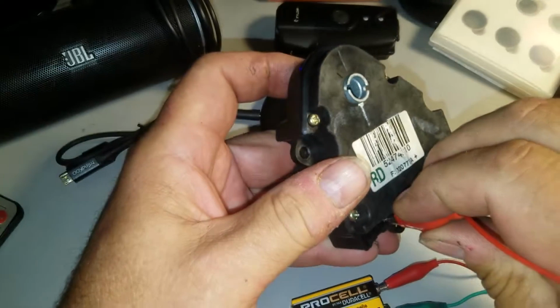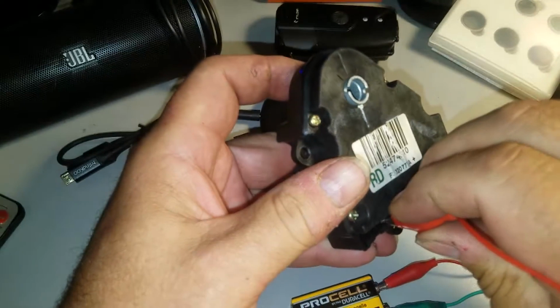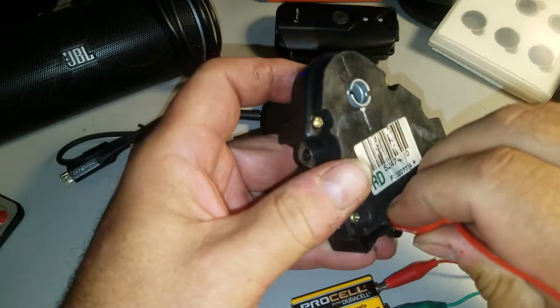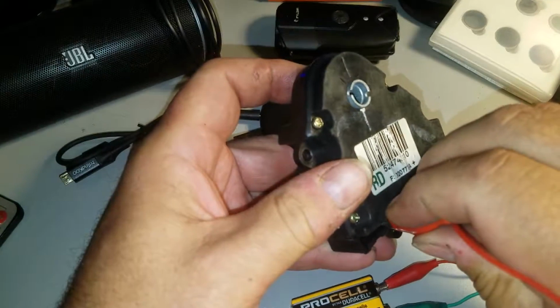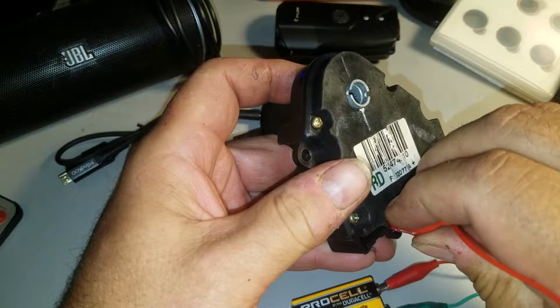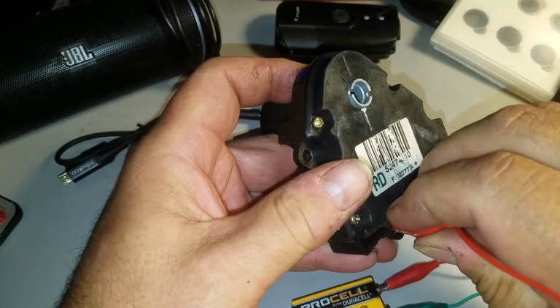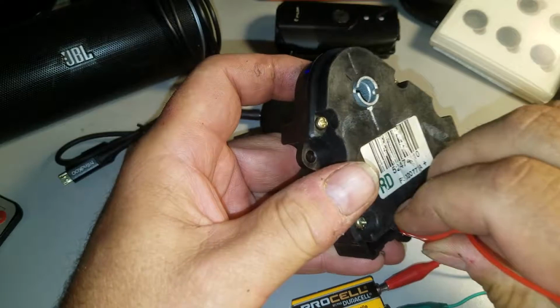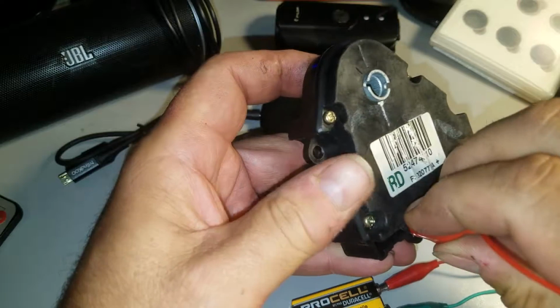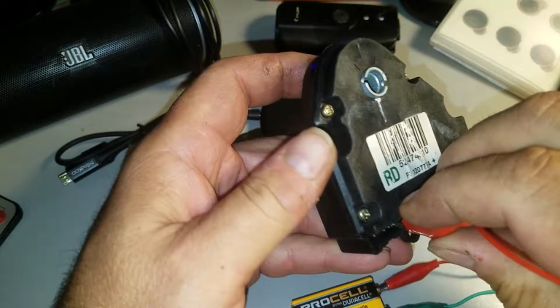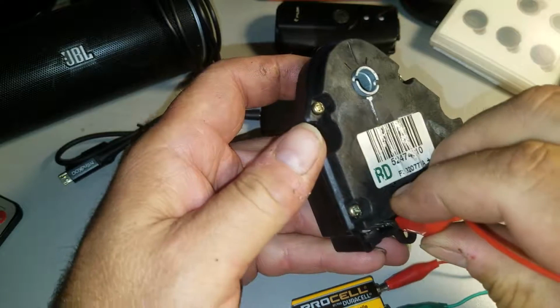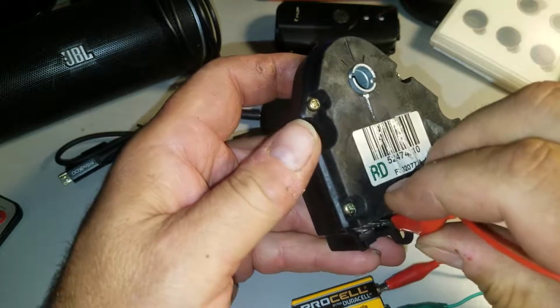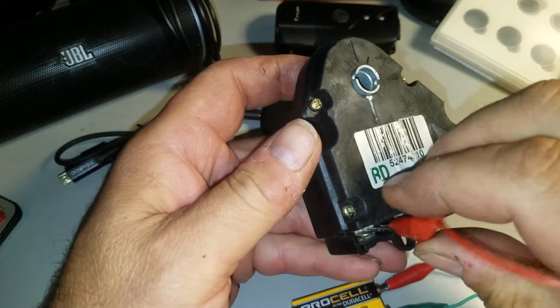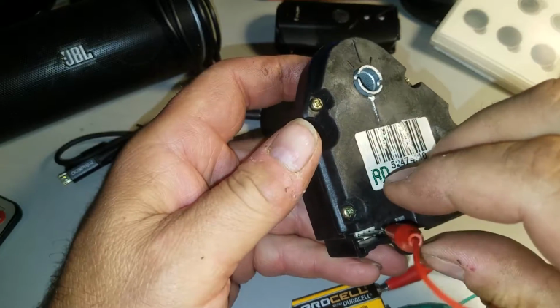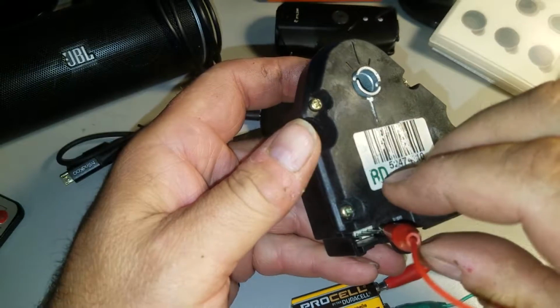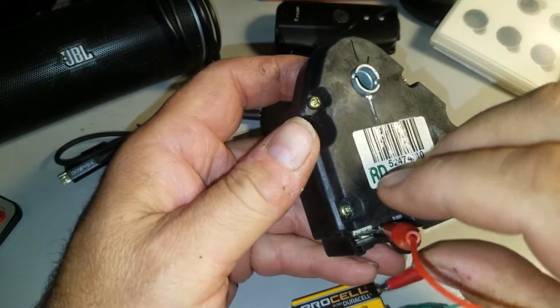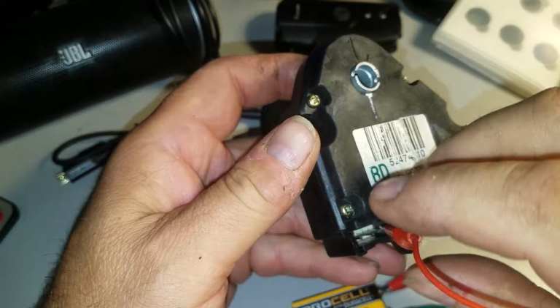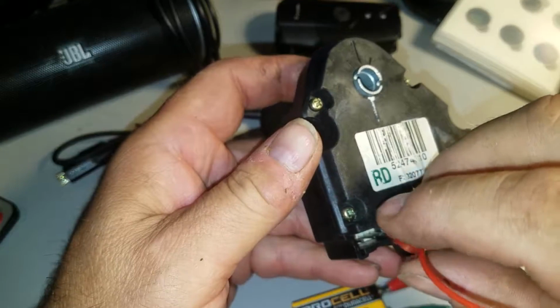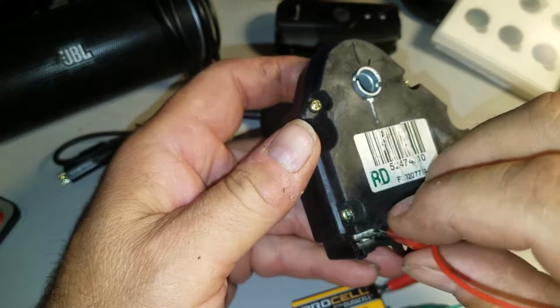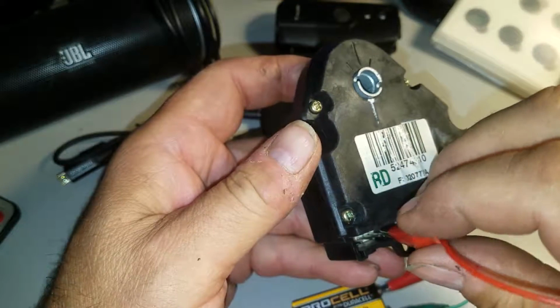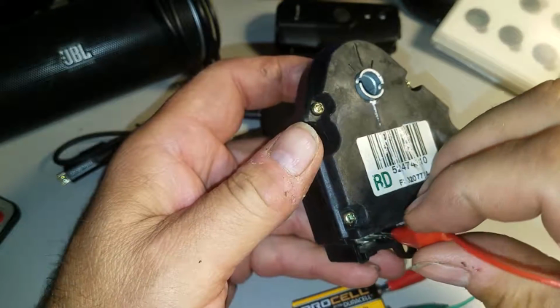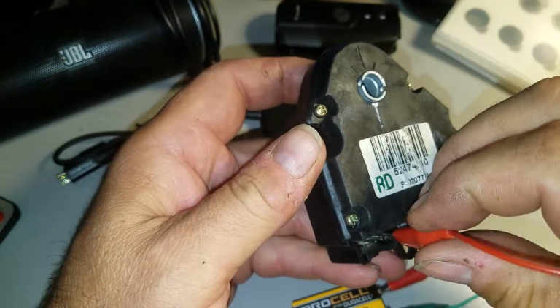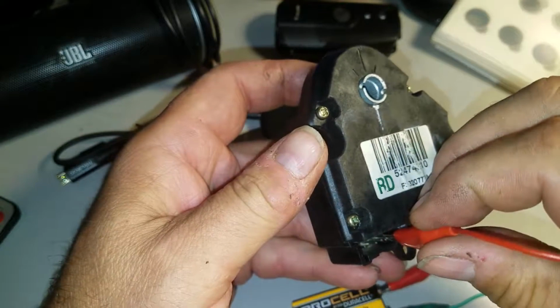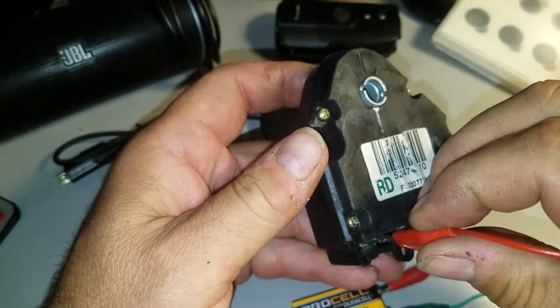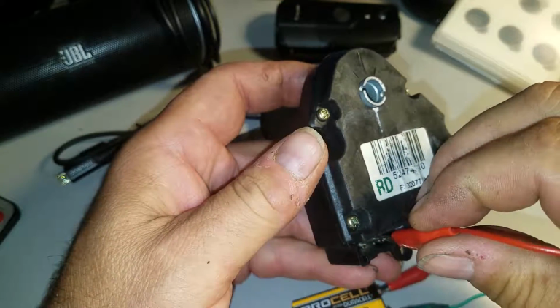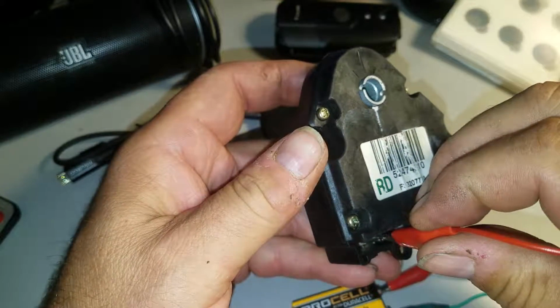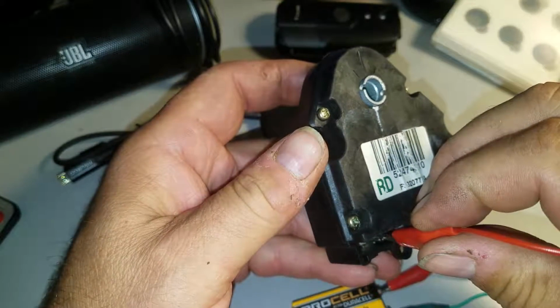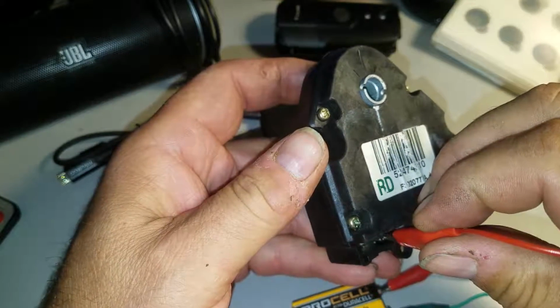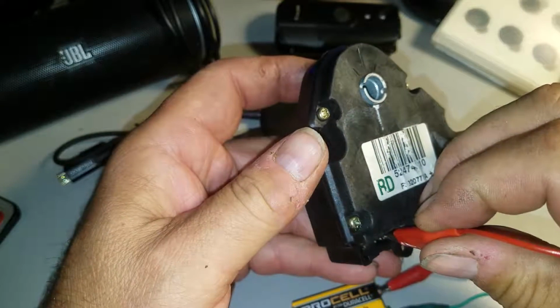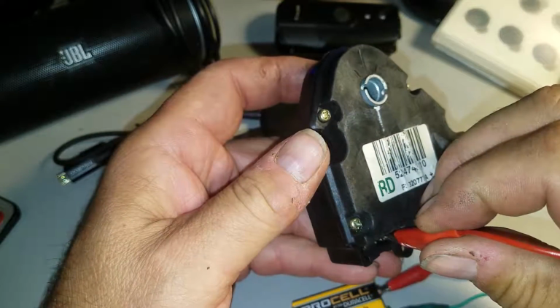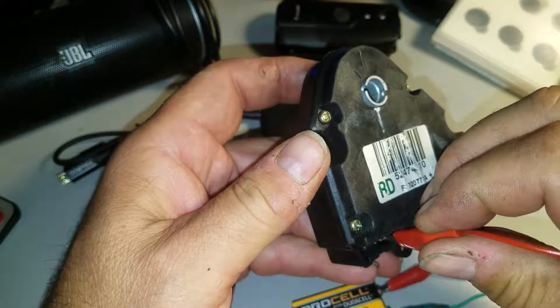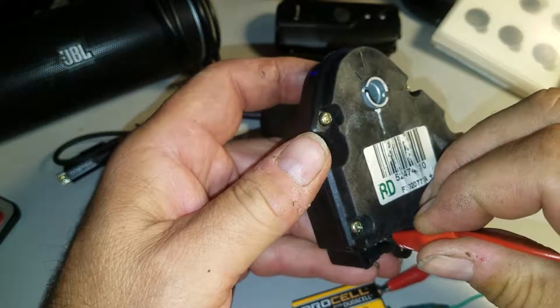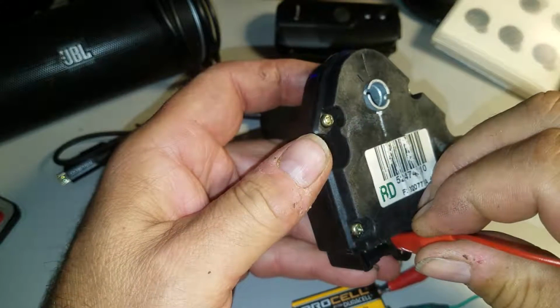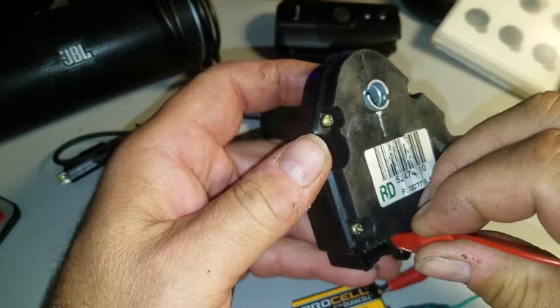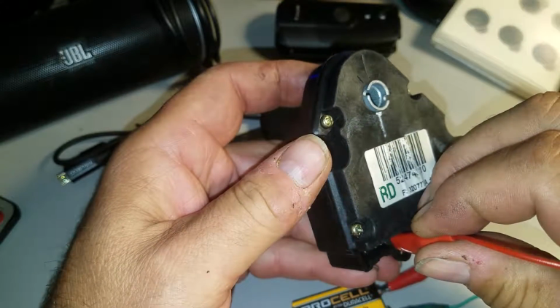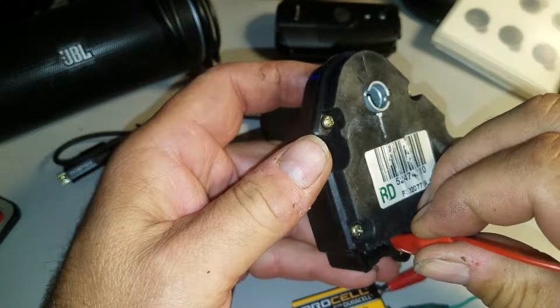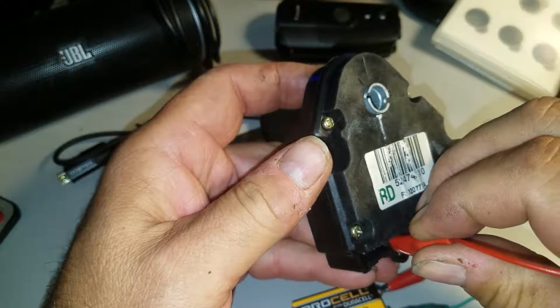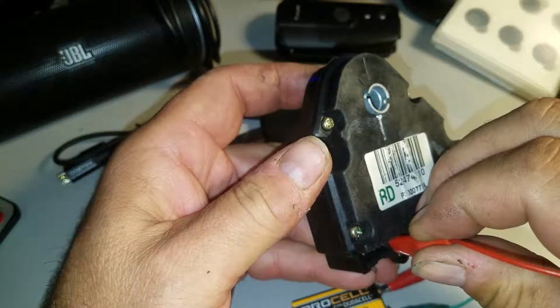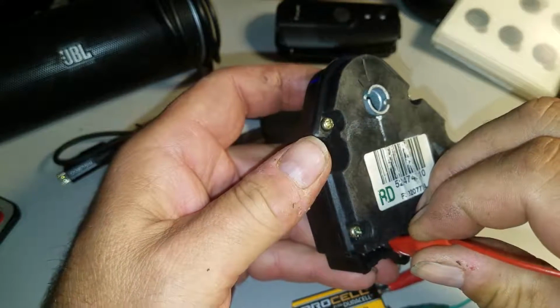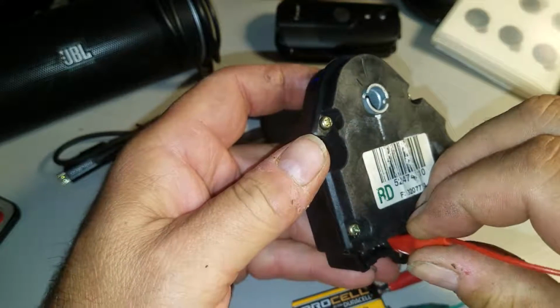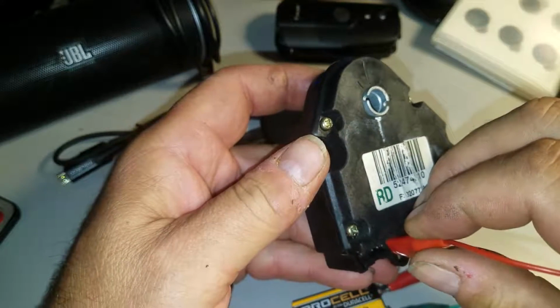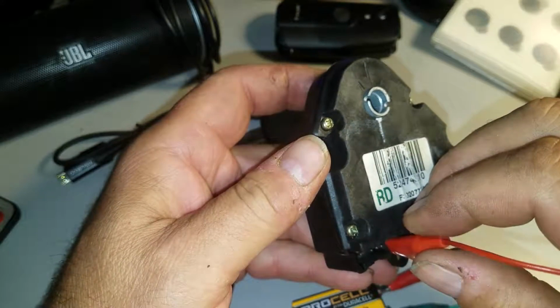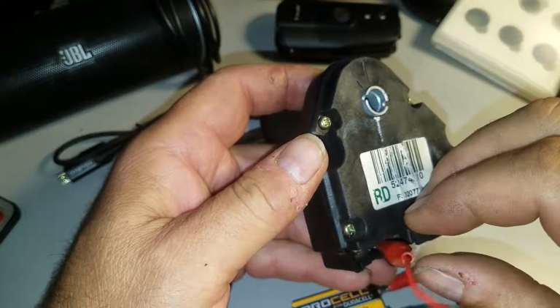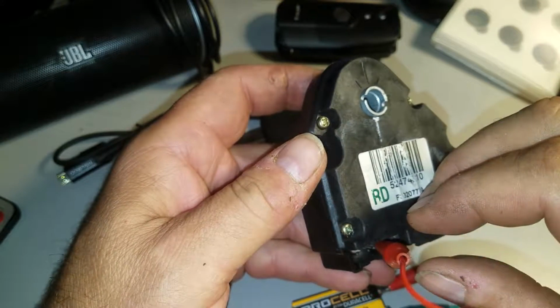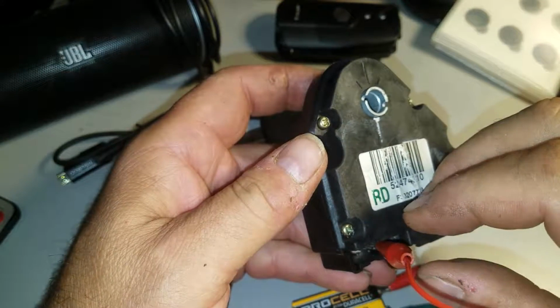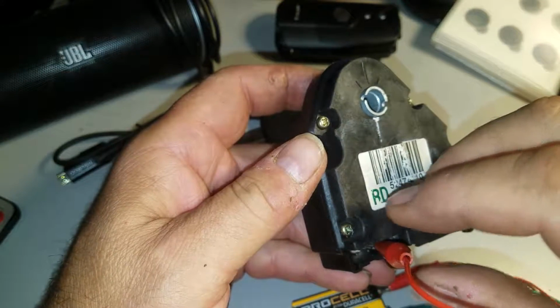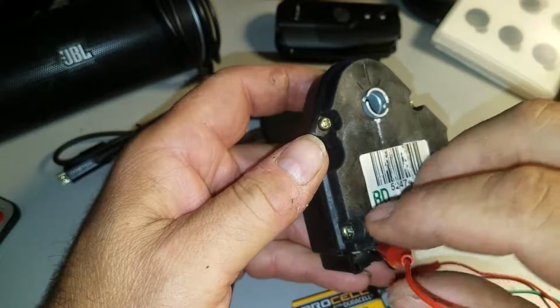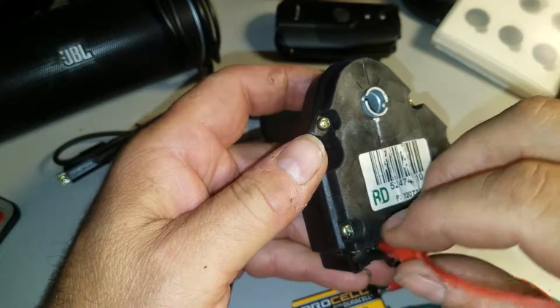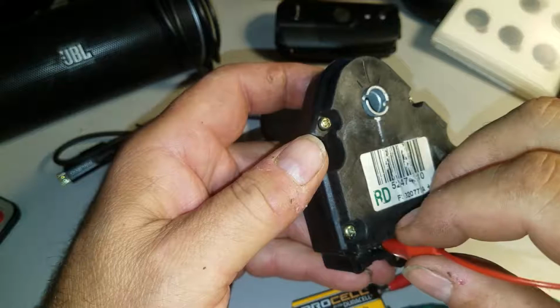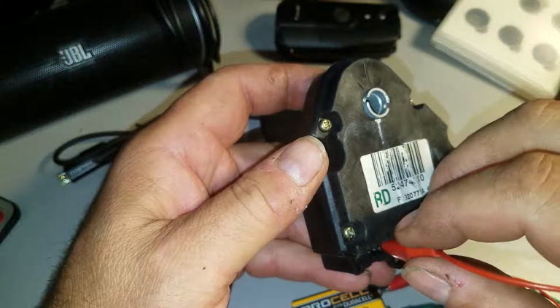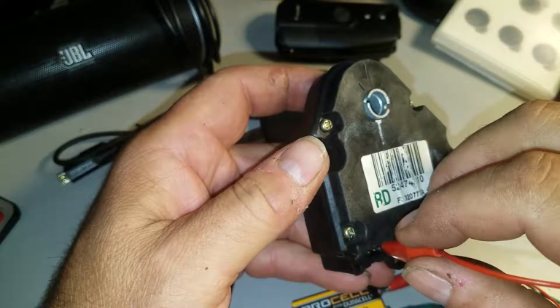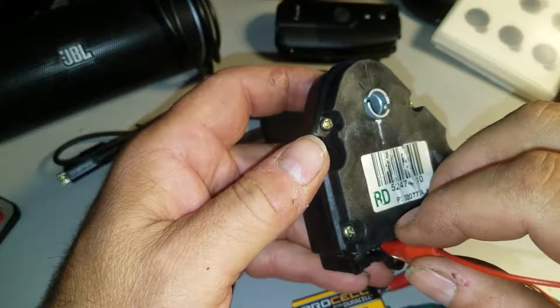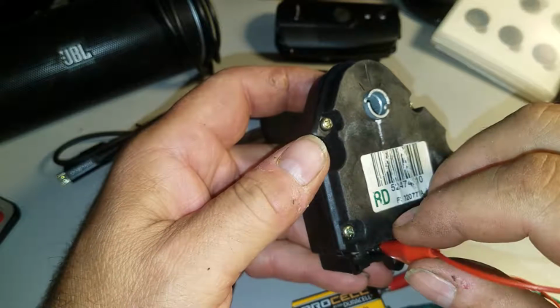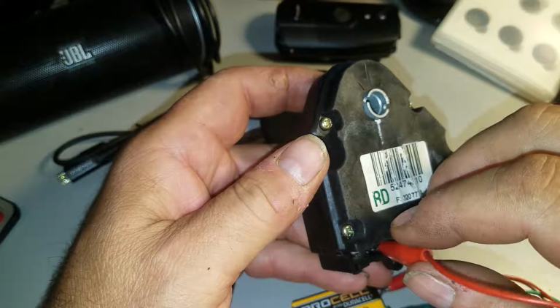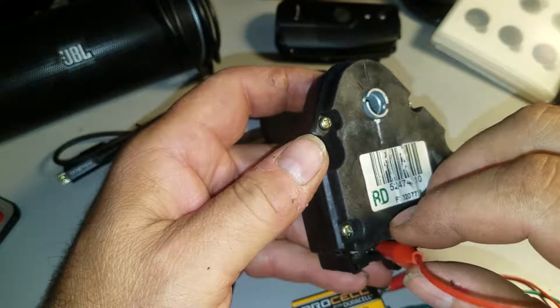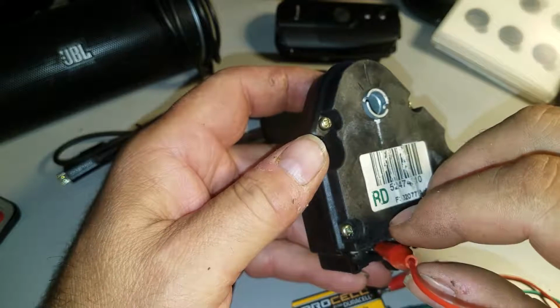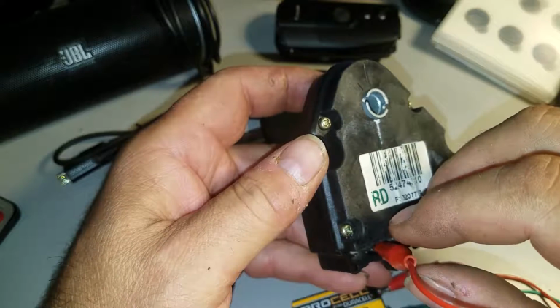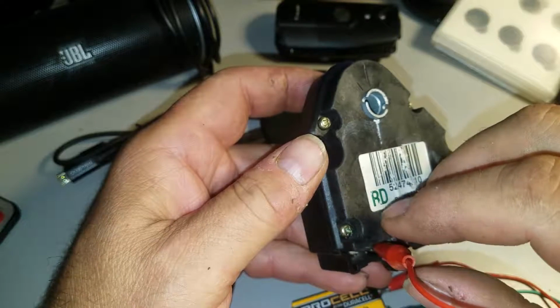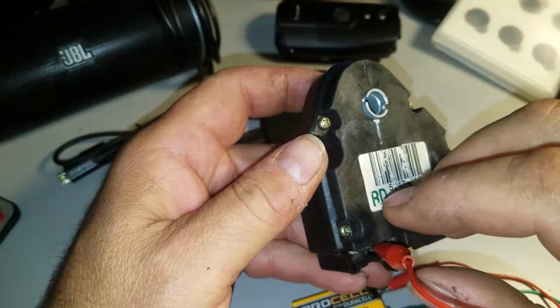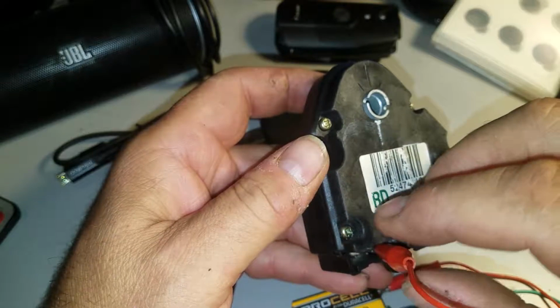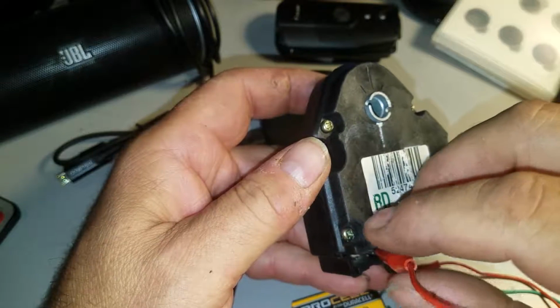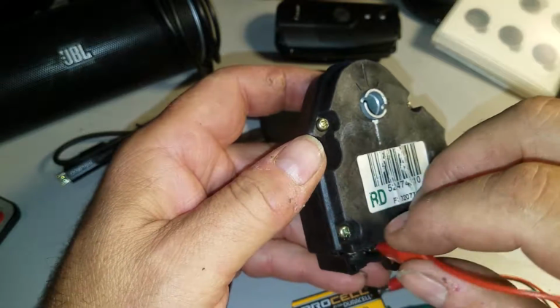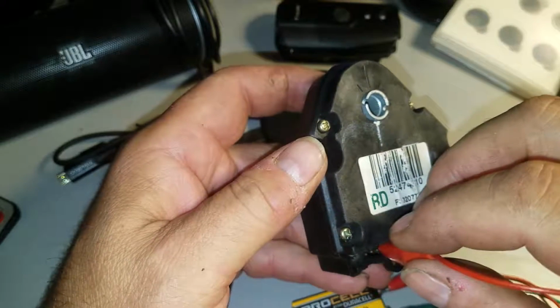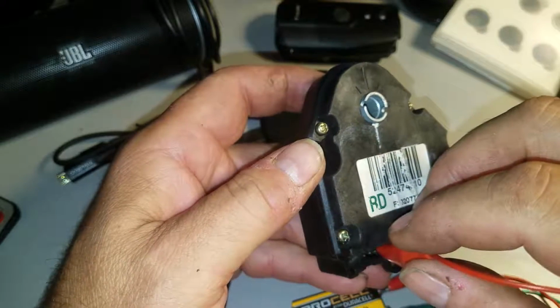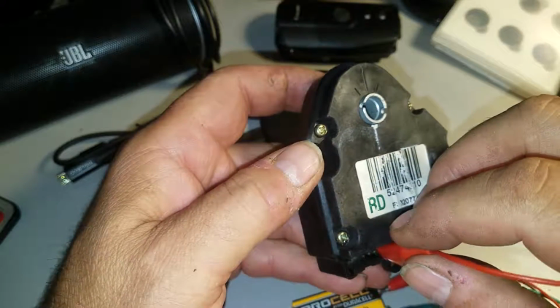The positive goes on the fourth pin. Let's get it all the way down there. Make sure you don't touch the pins to the right or to the left.